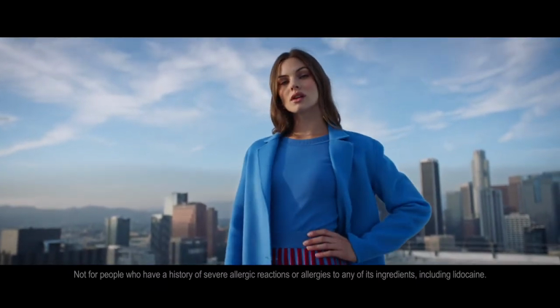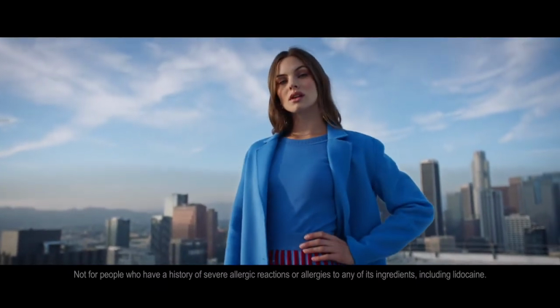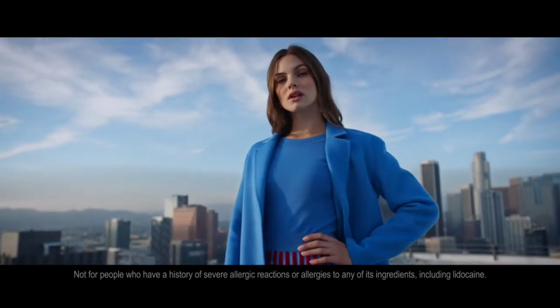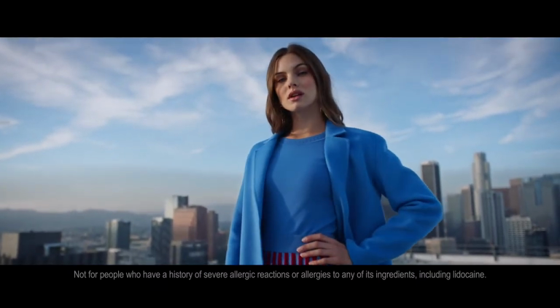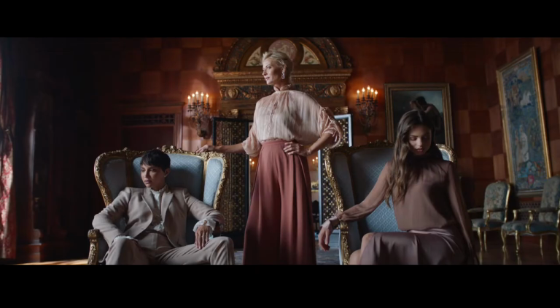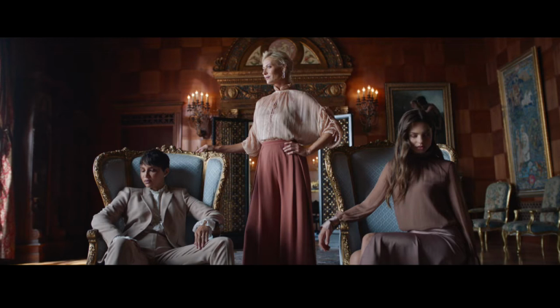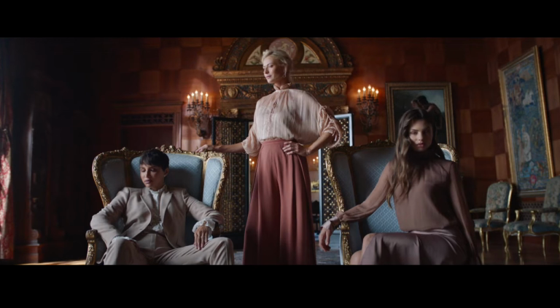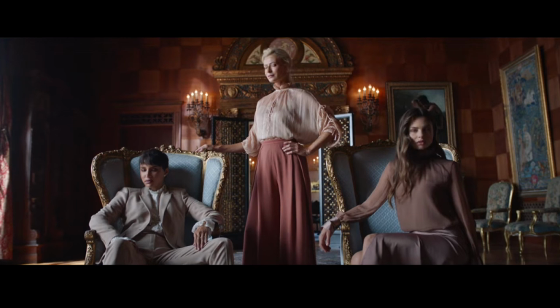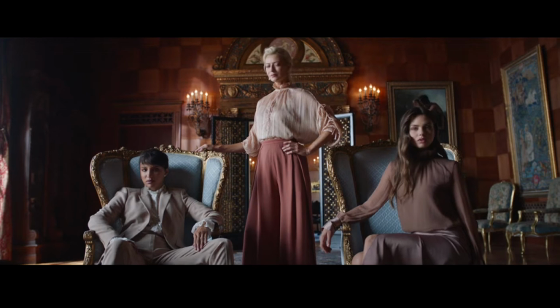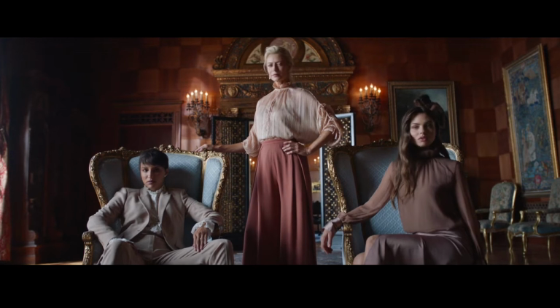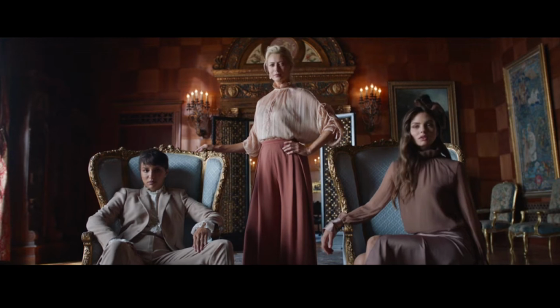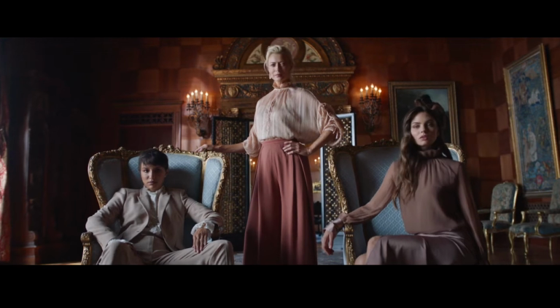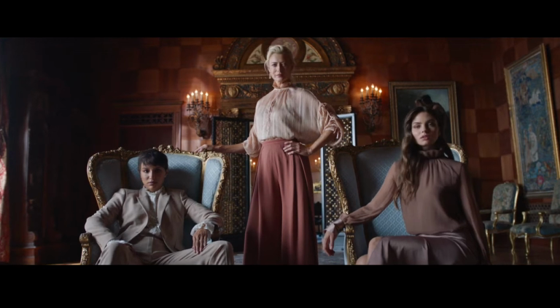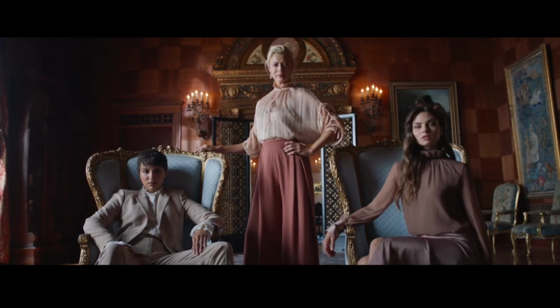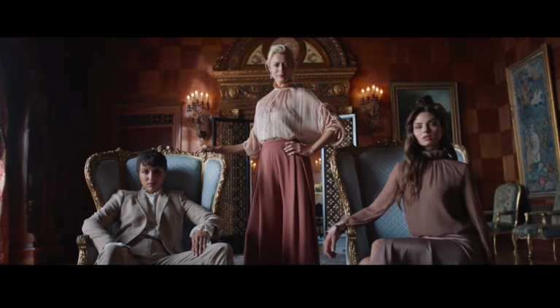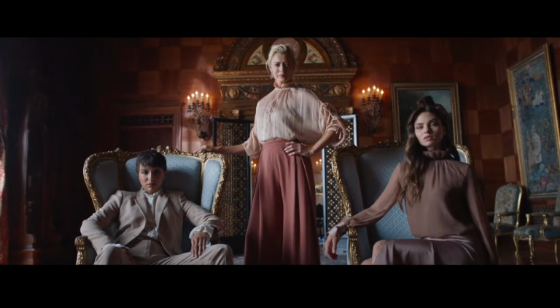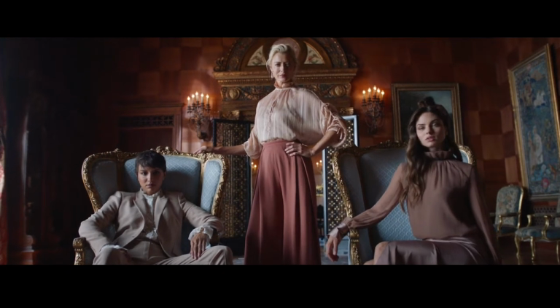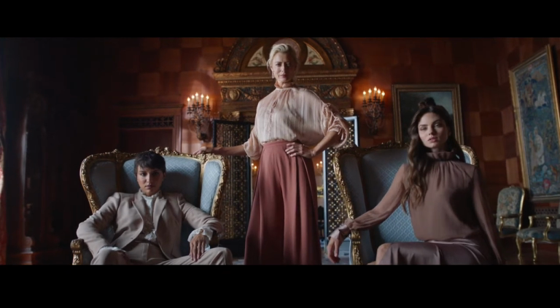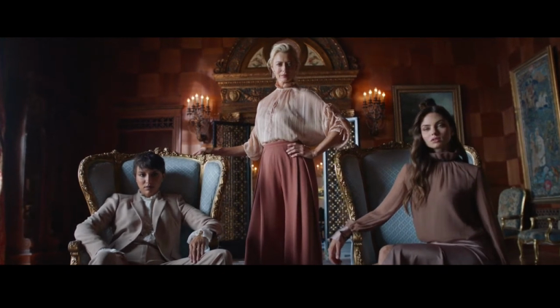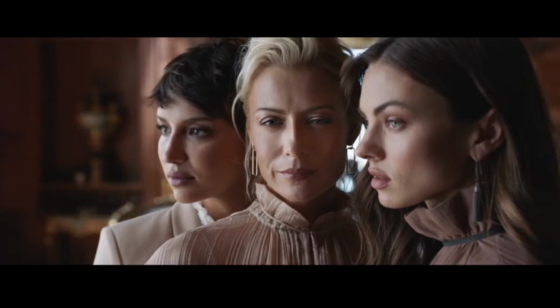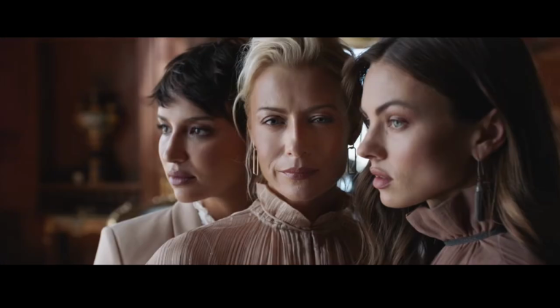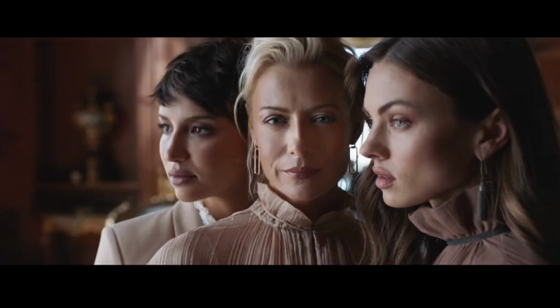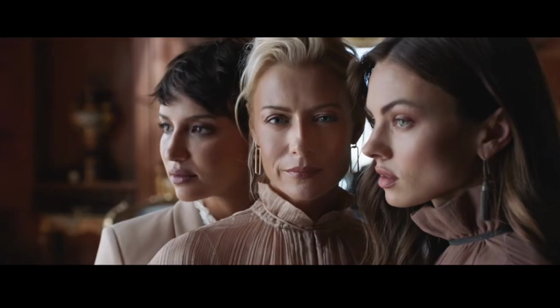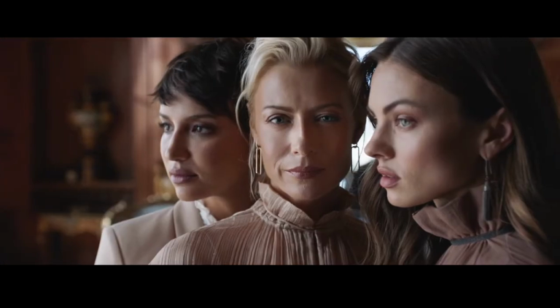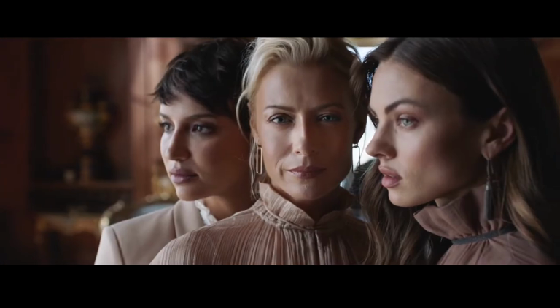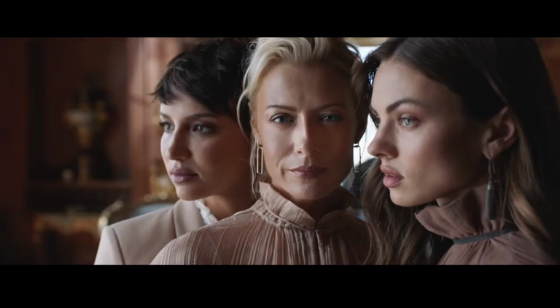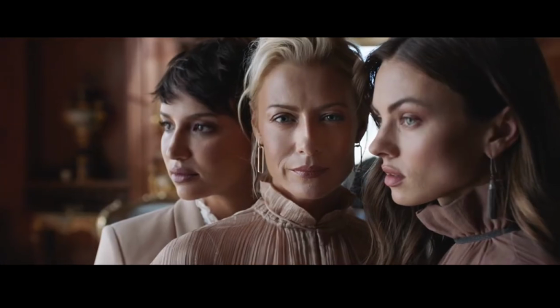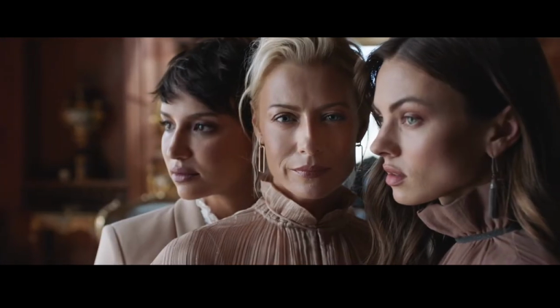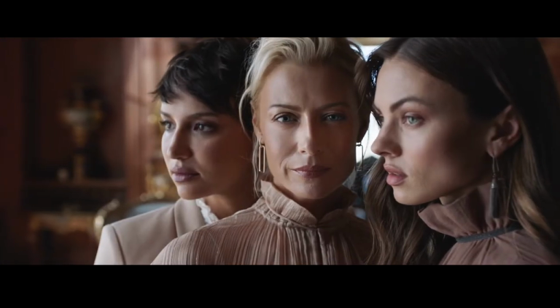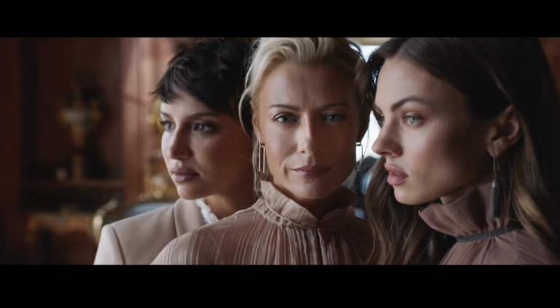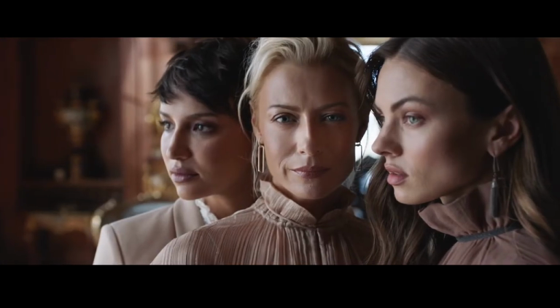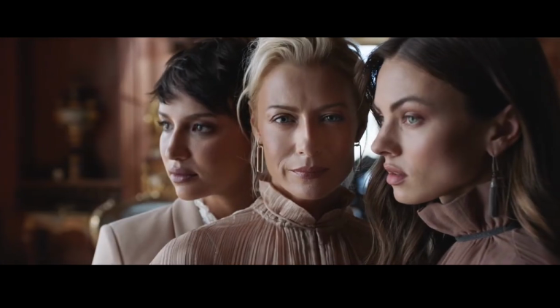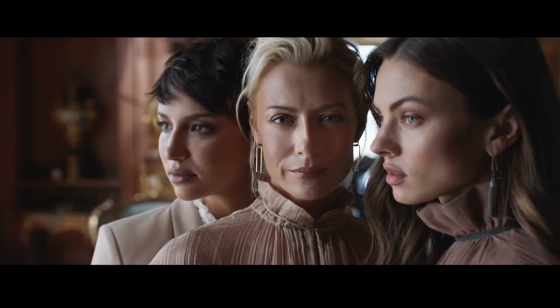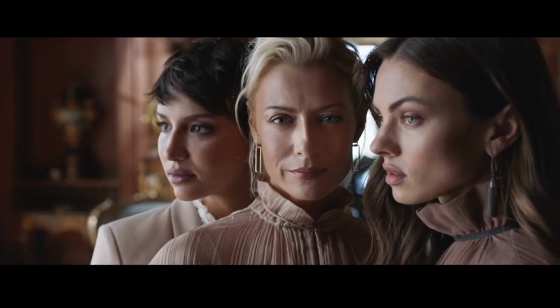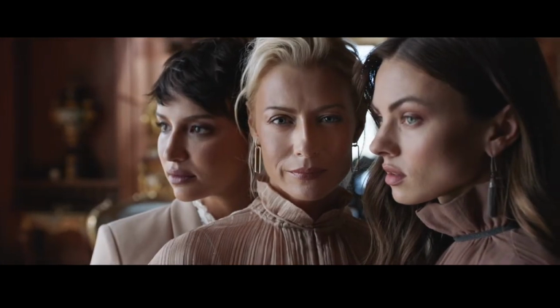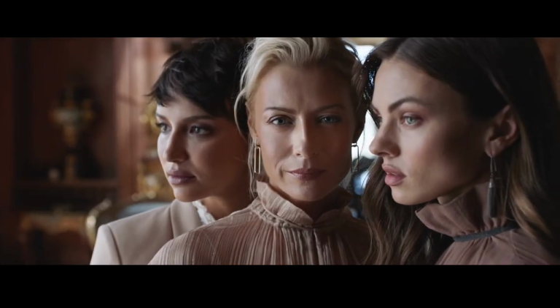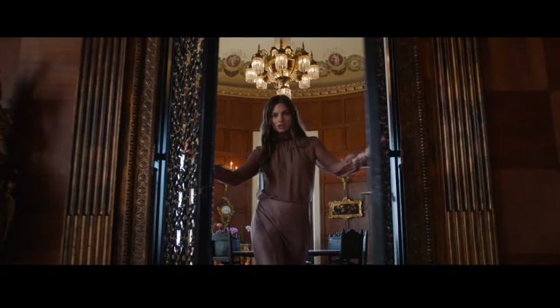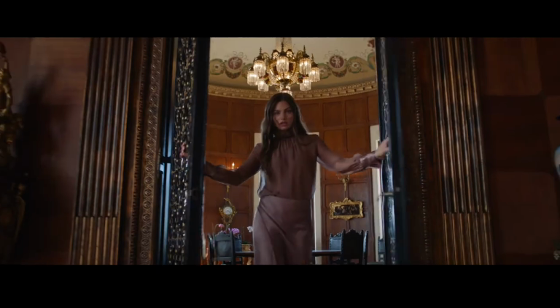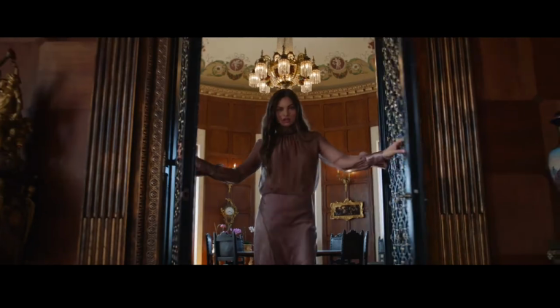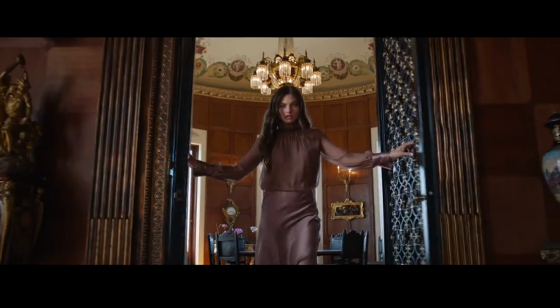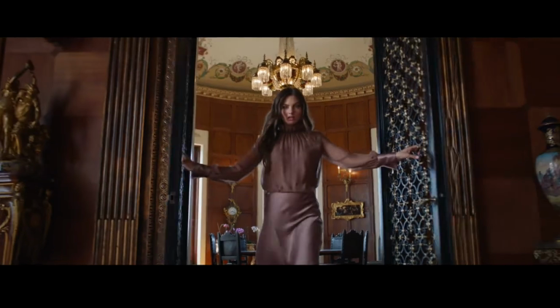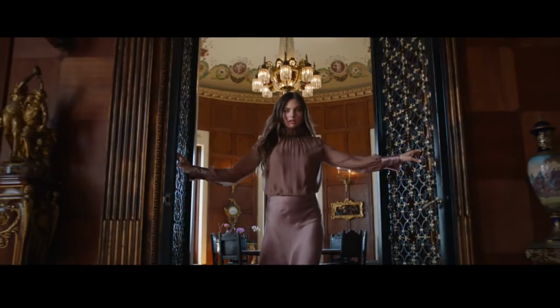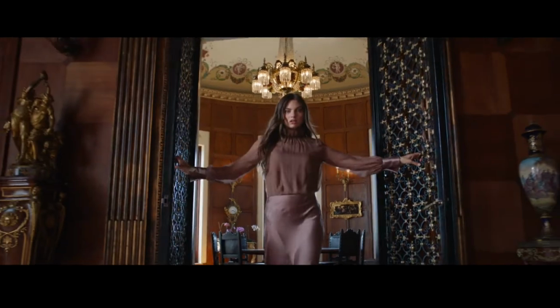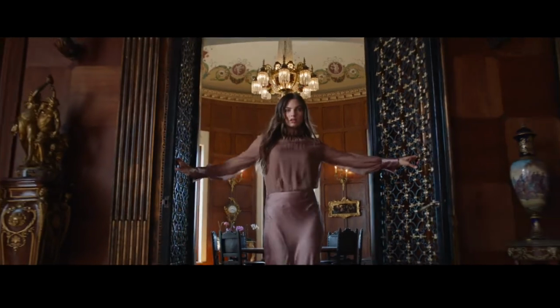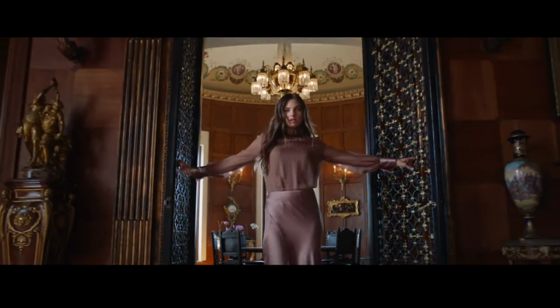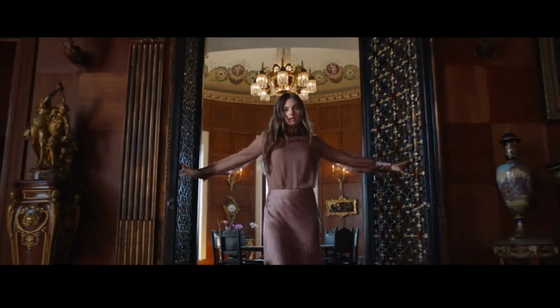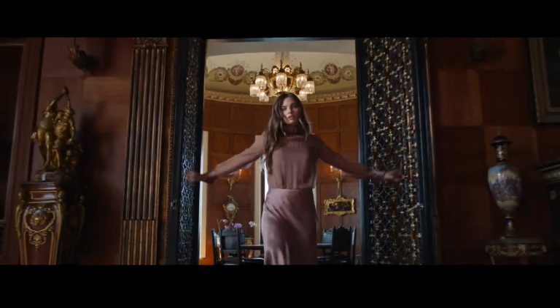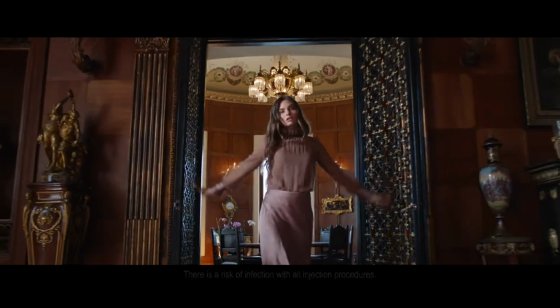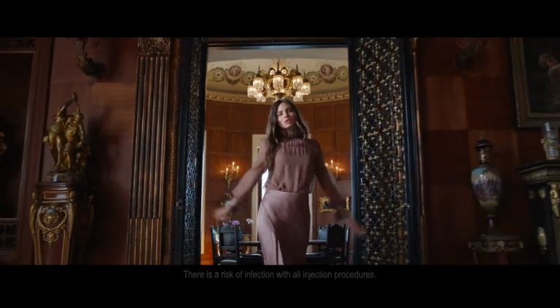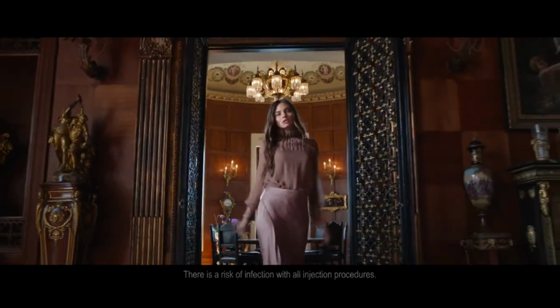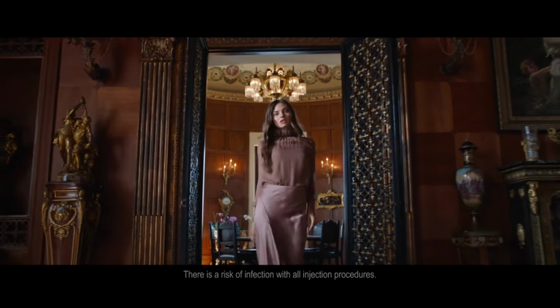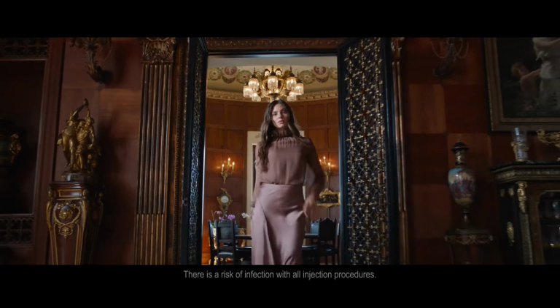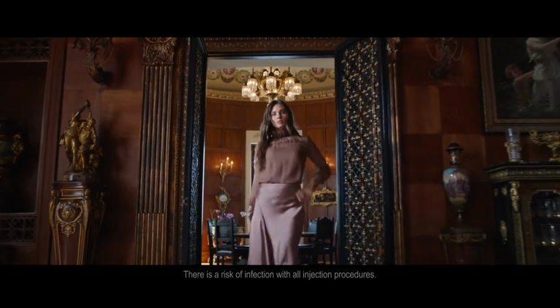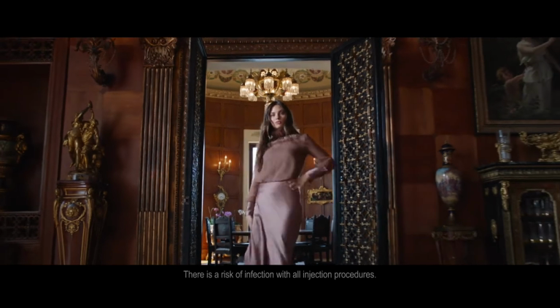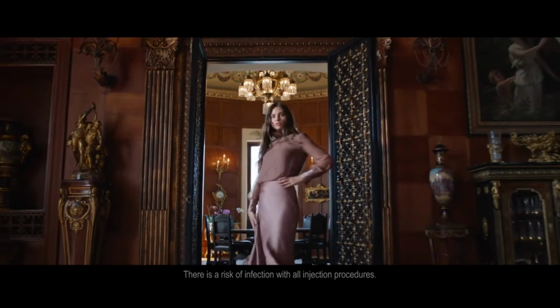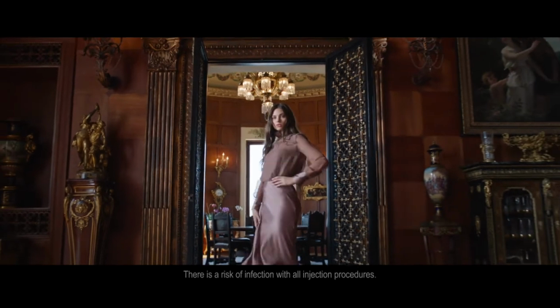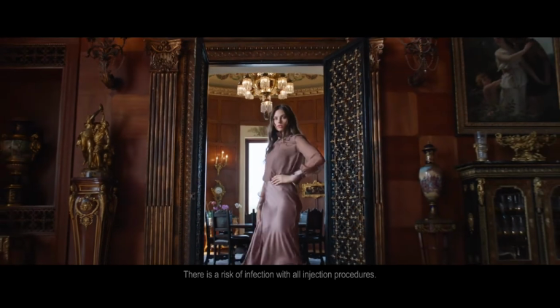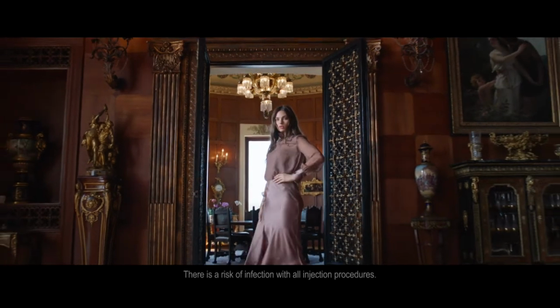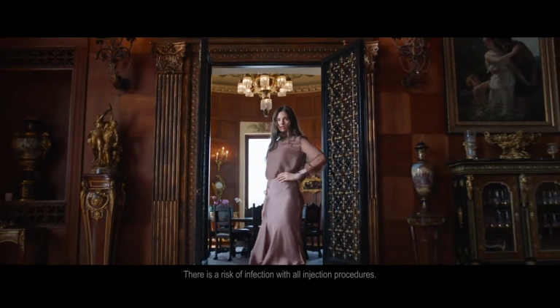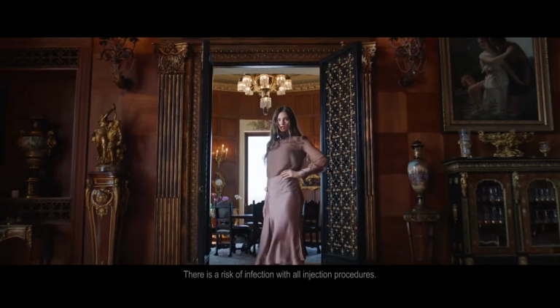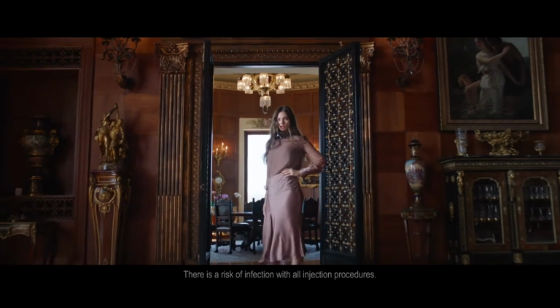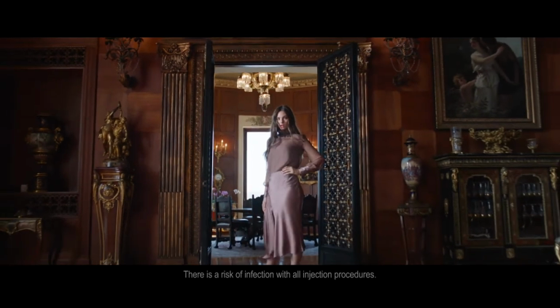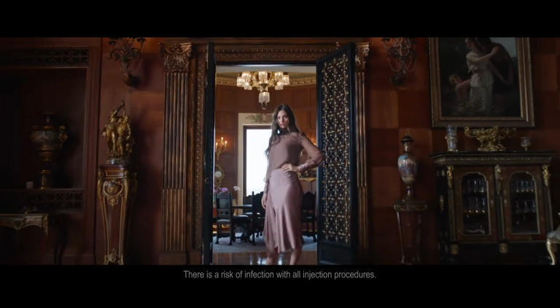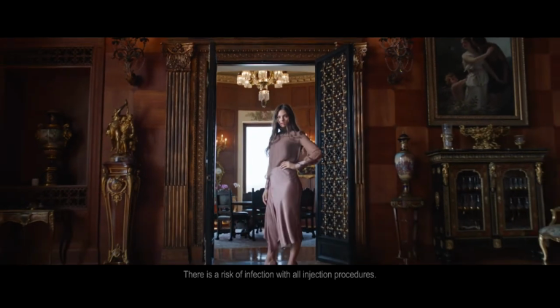As with all fillers, there is a rare risk of unintentional injection into a blood vessel, which can cause vision abnormalities, blindness, stroke, temporary scabs, or scarring.